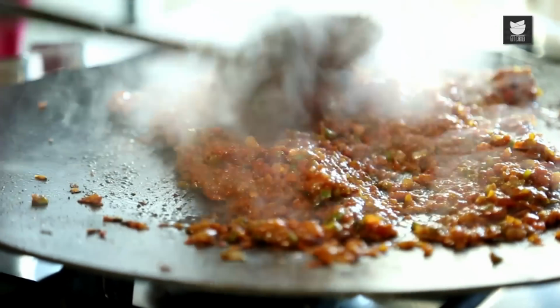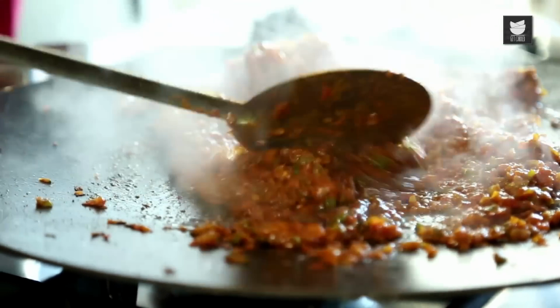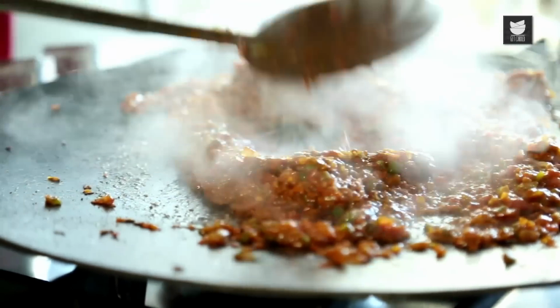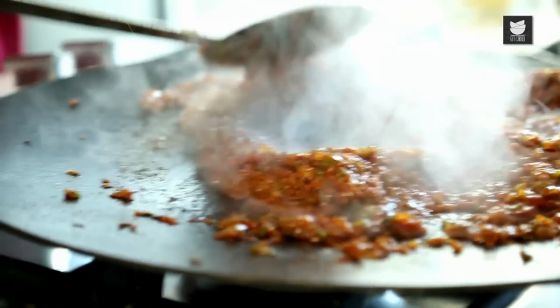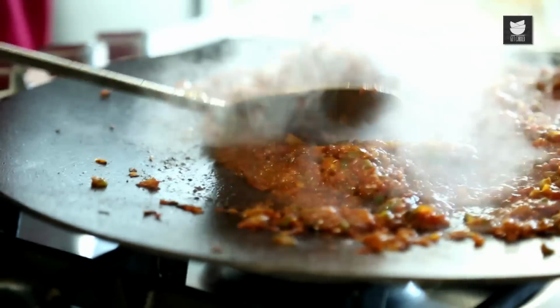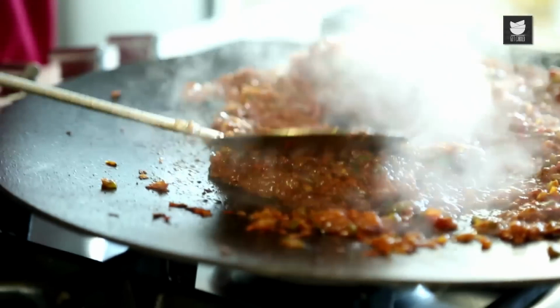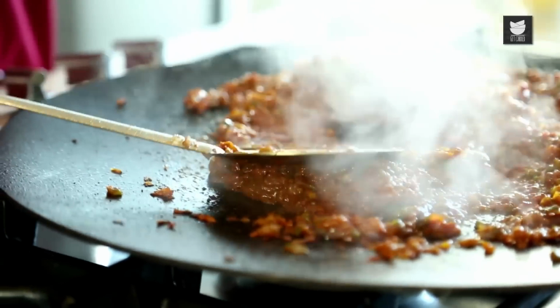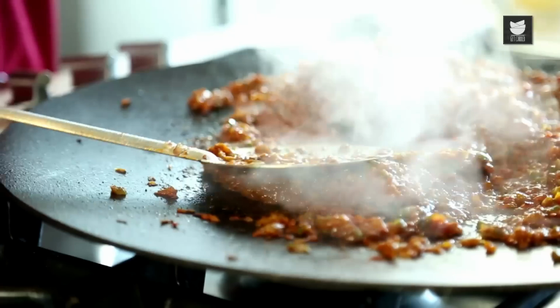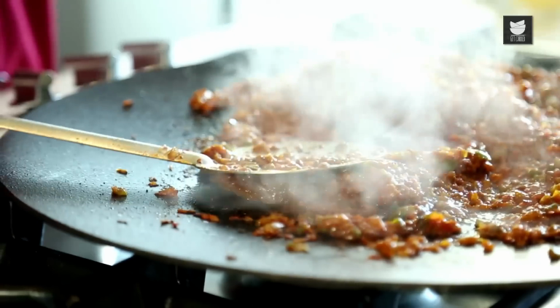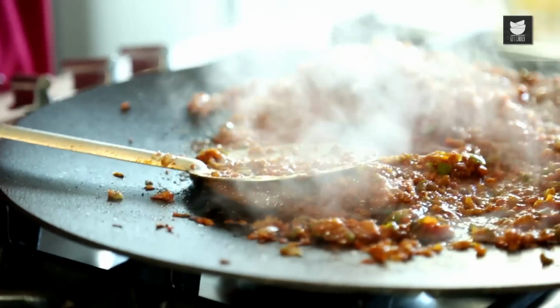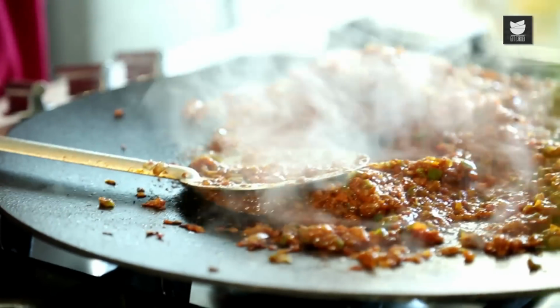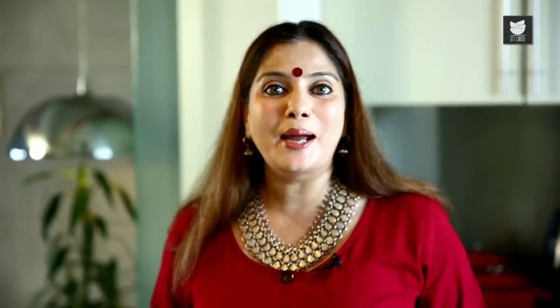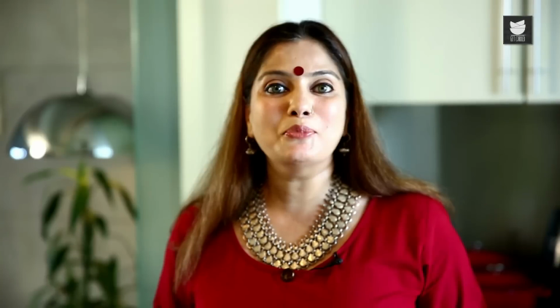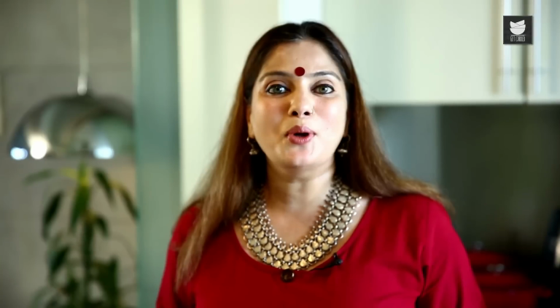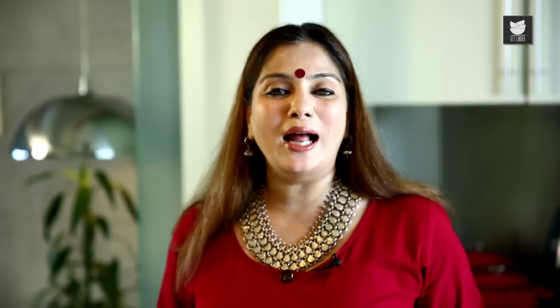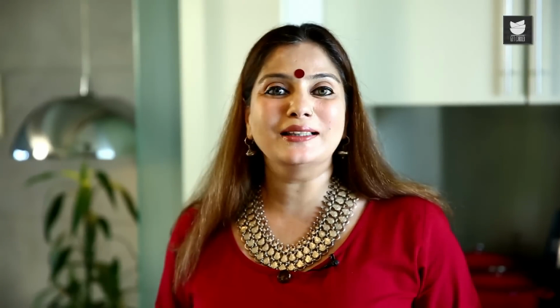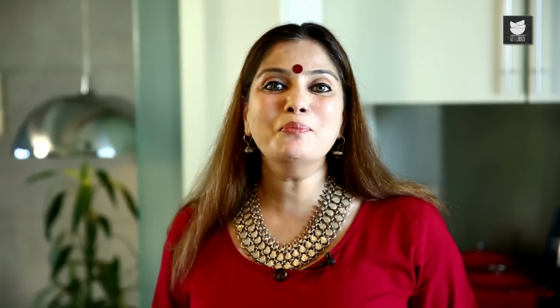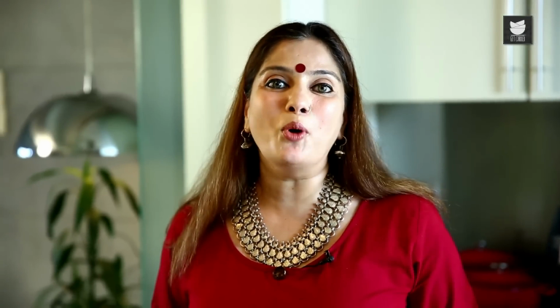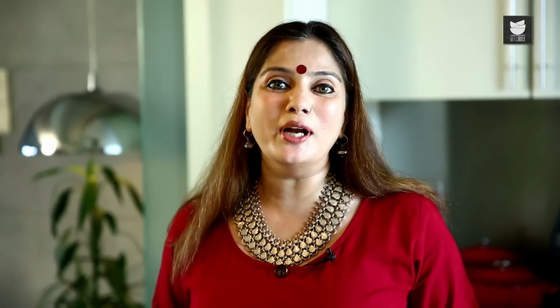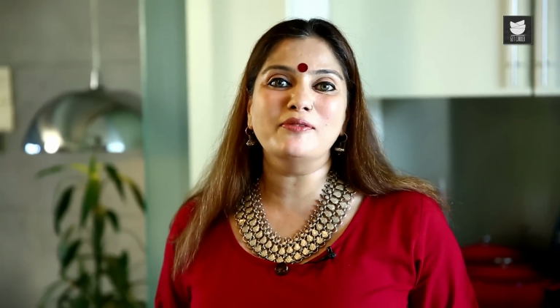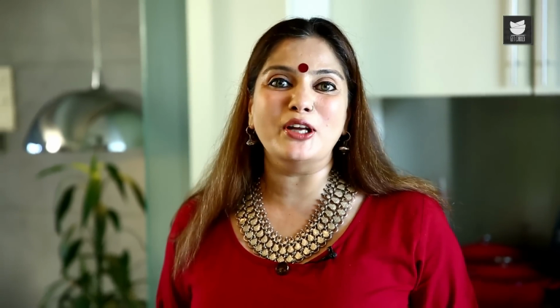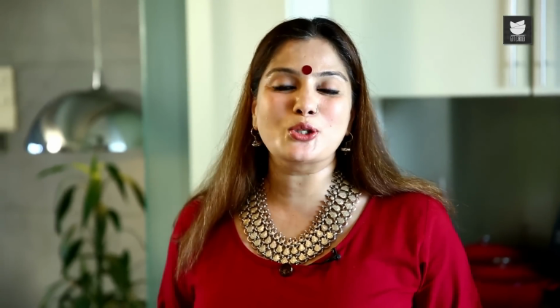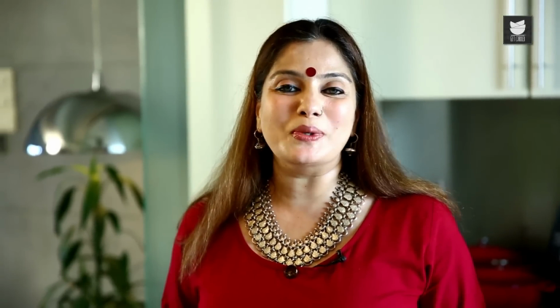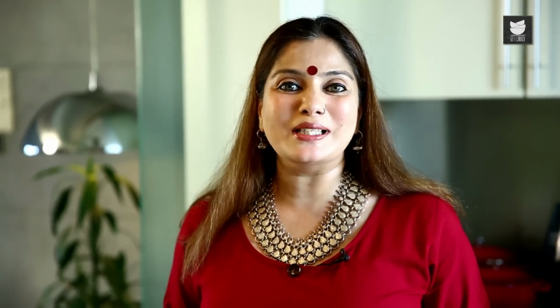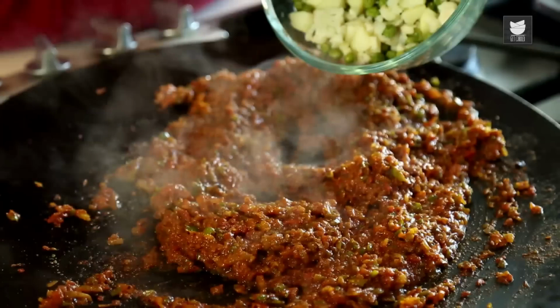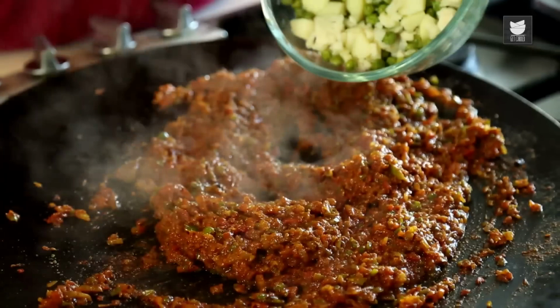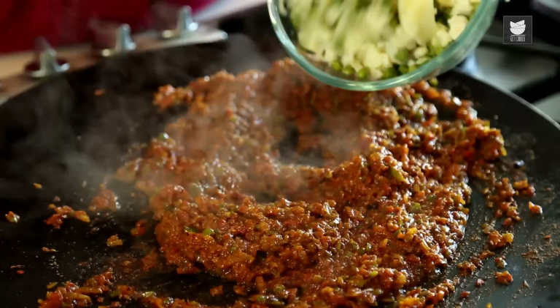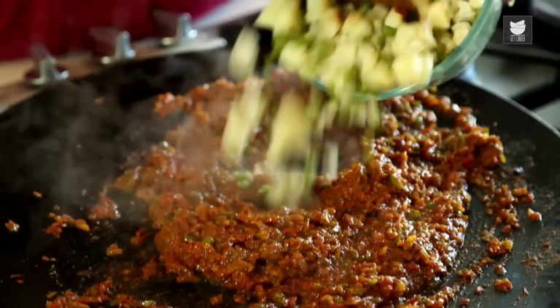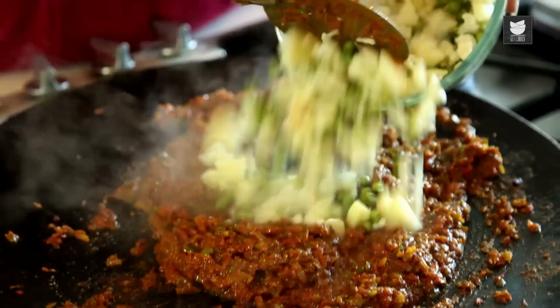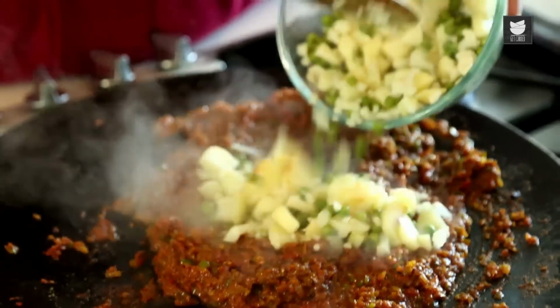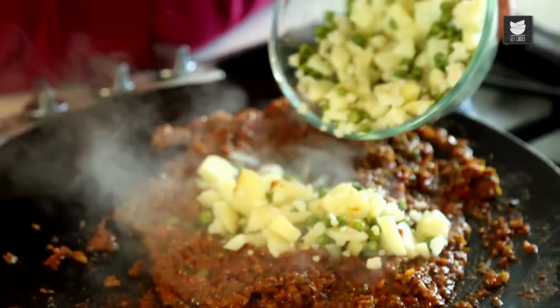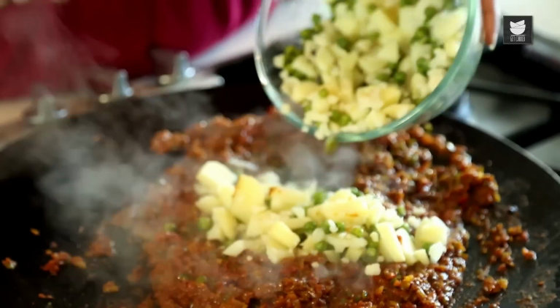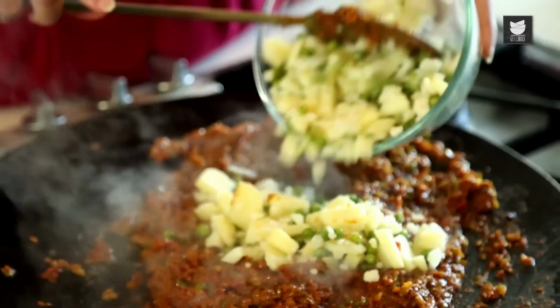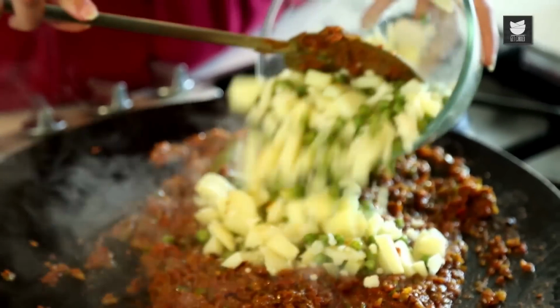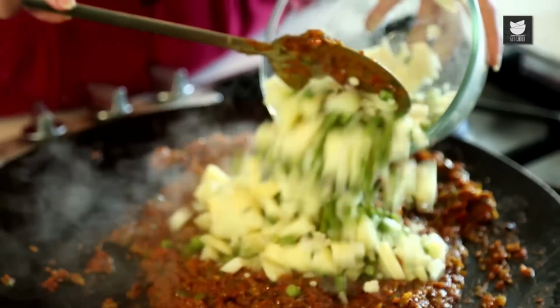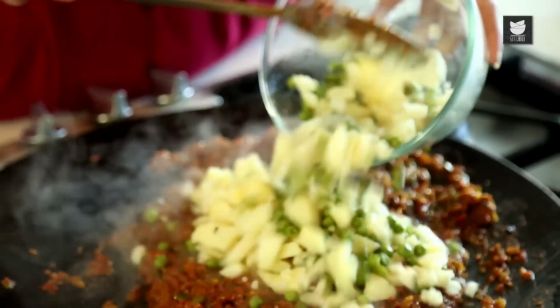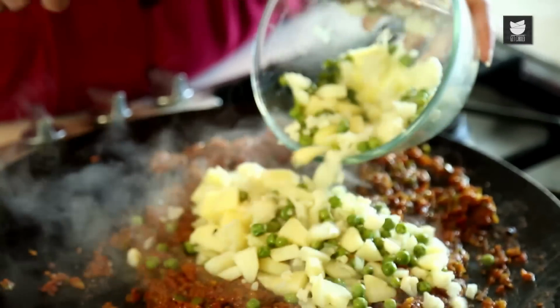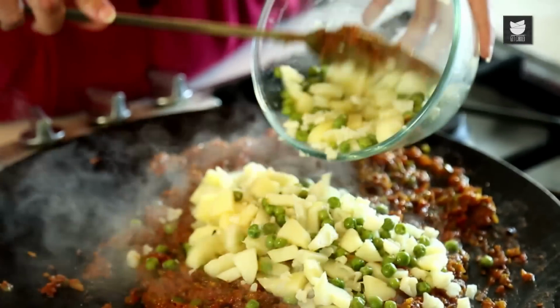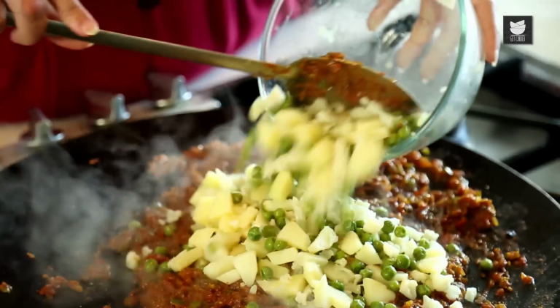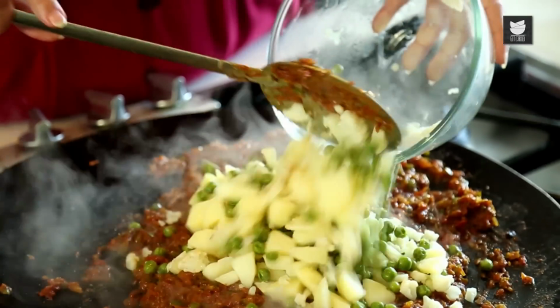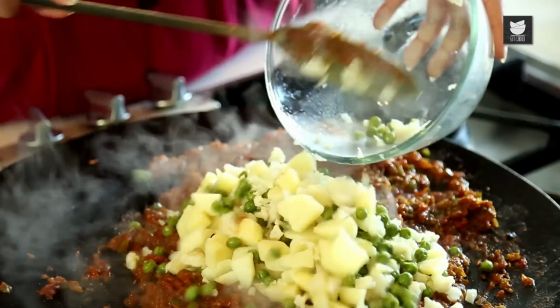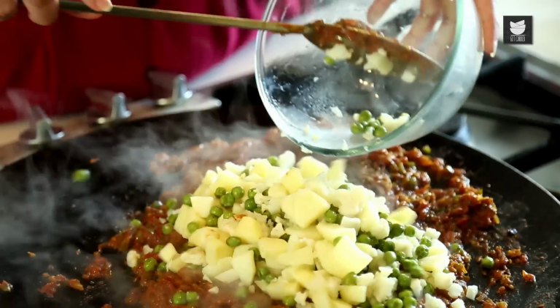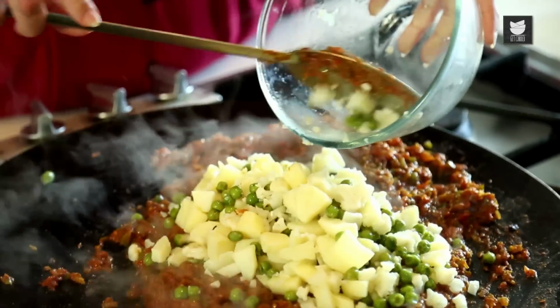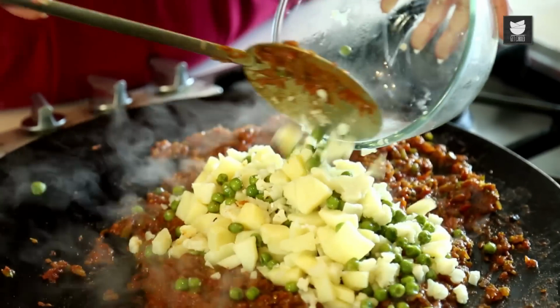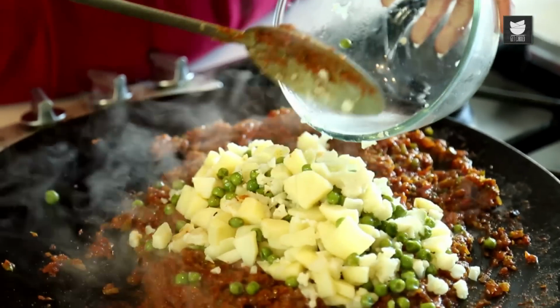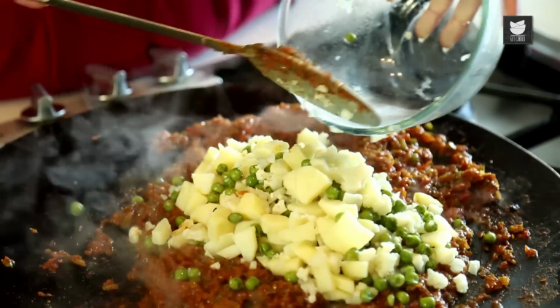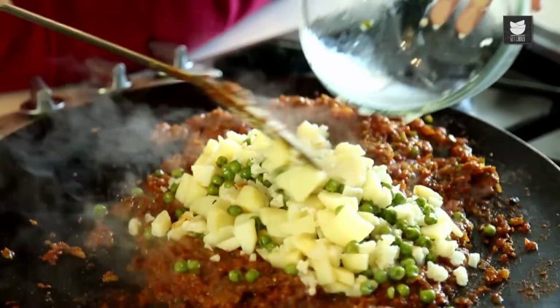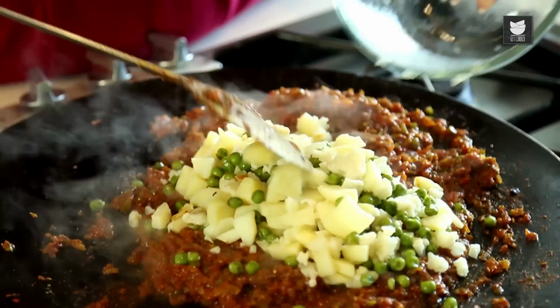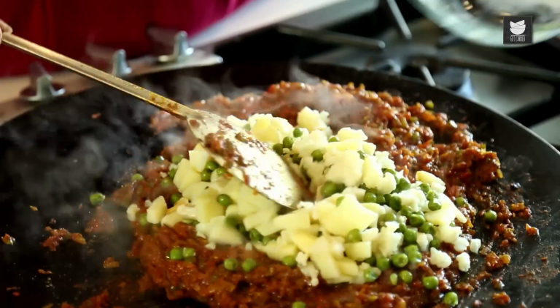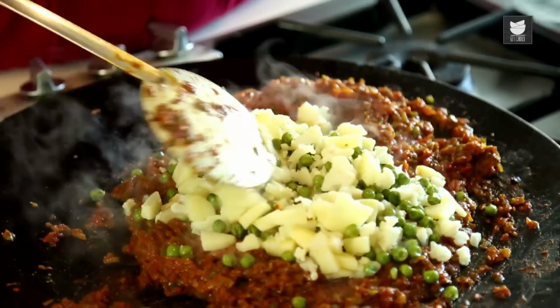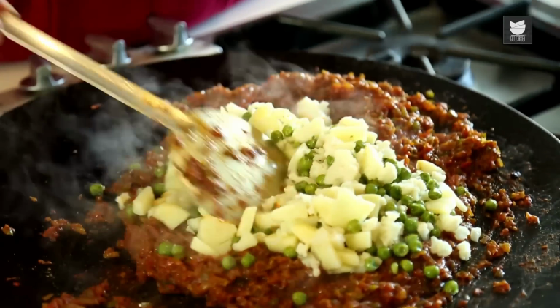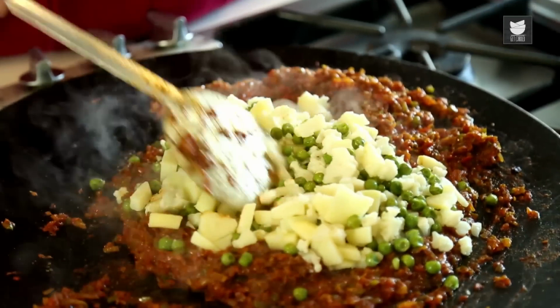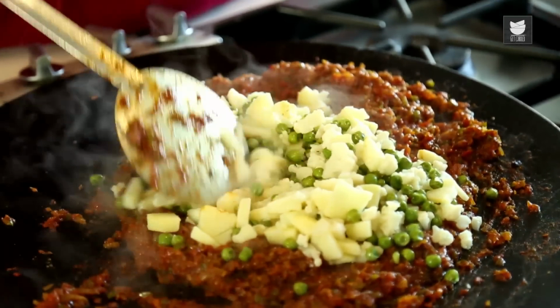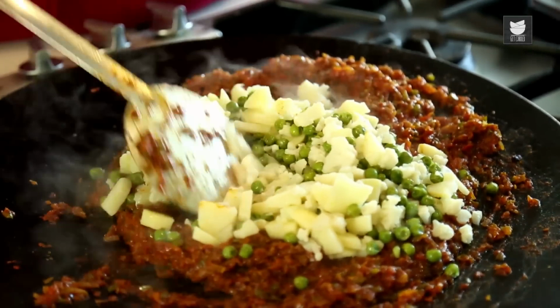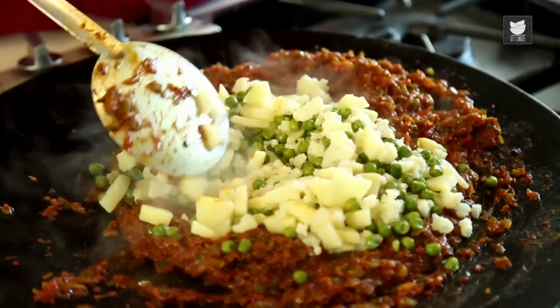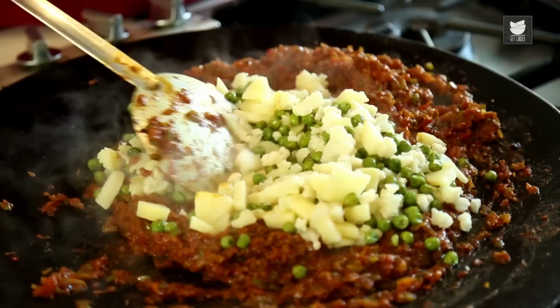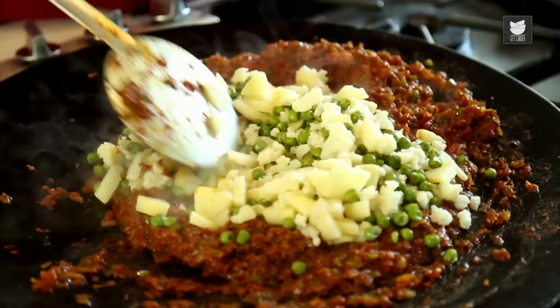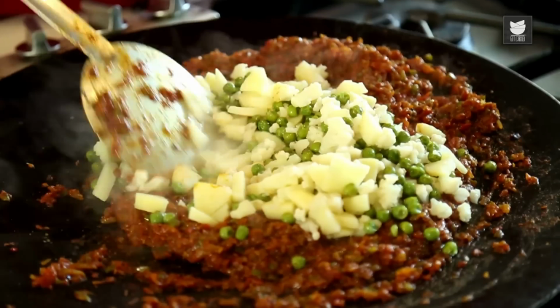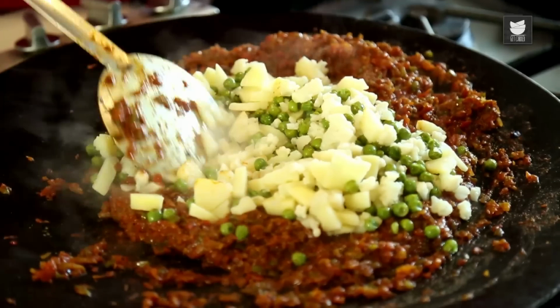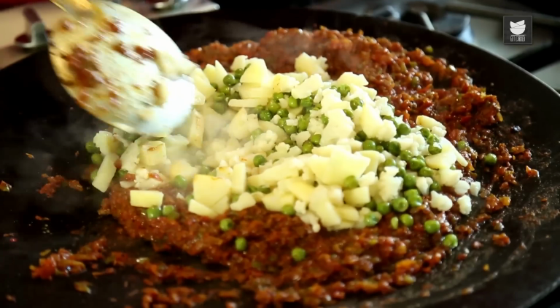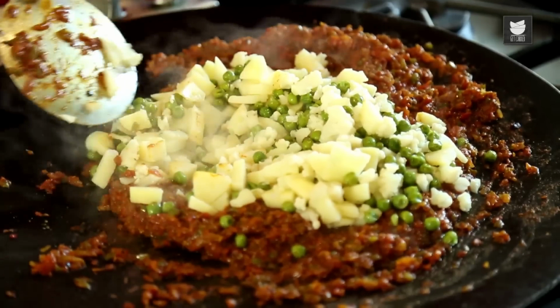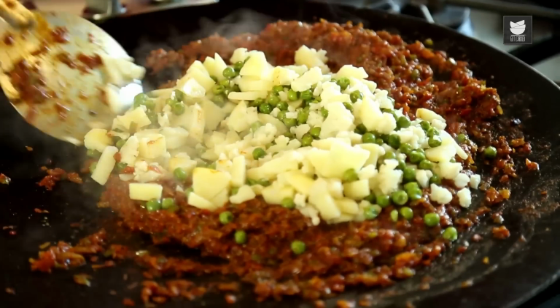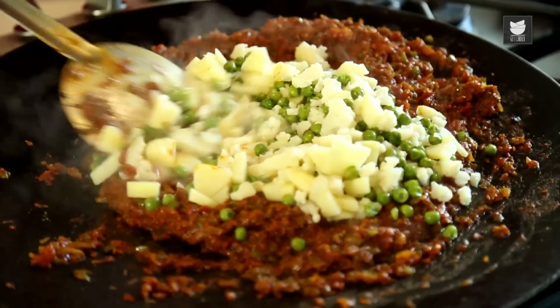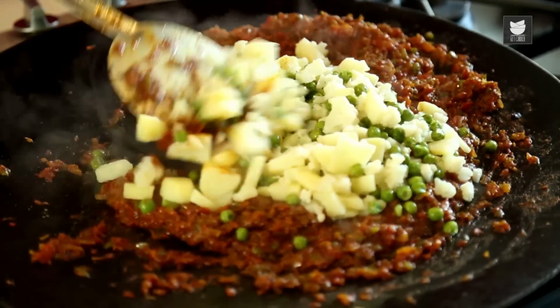And now it's time to add the Boiled Vegetables. I have taken 1 cup of Peas, 1 cup of Cauliflower, and 2 Potatoes.